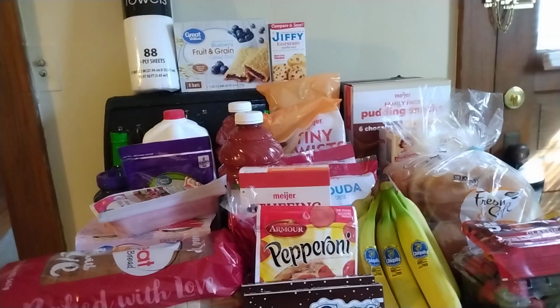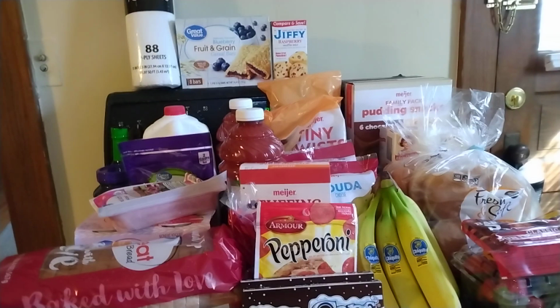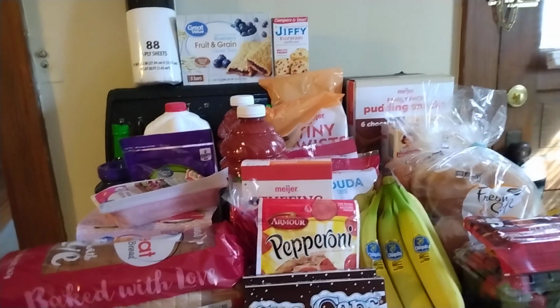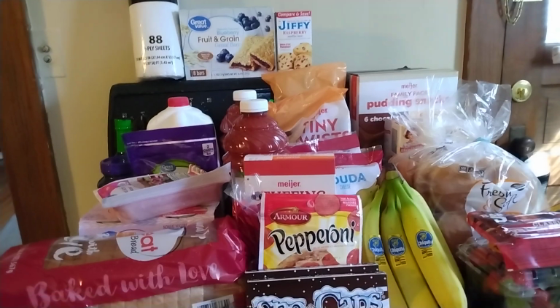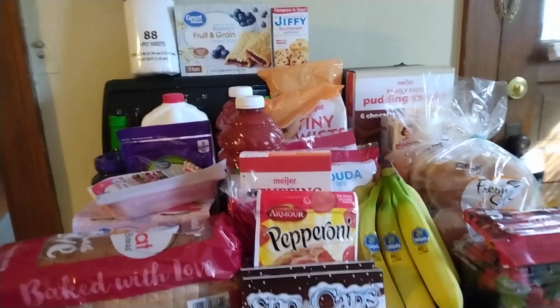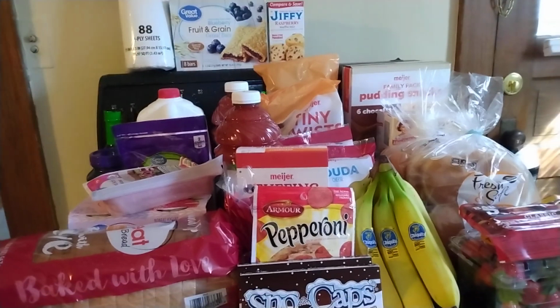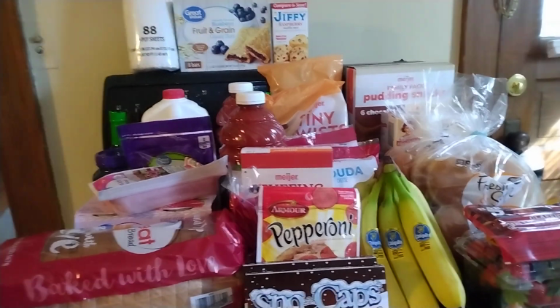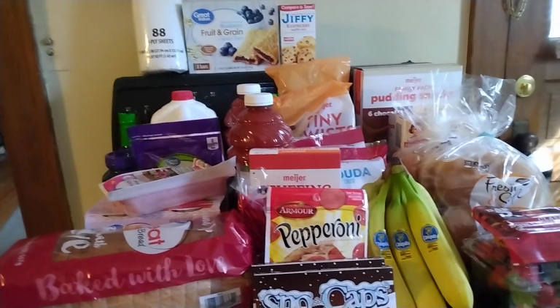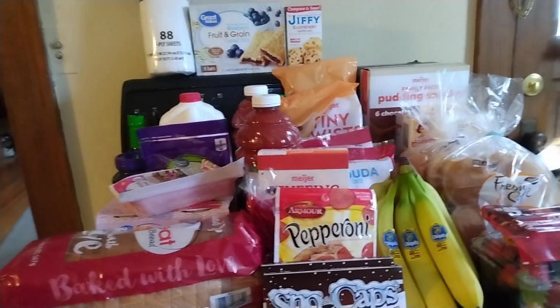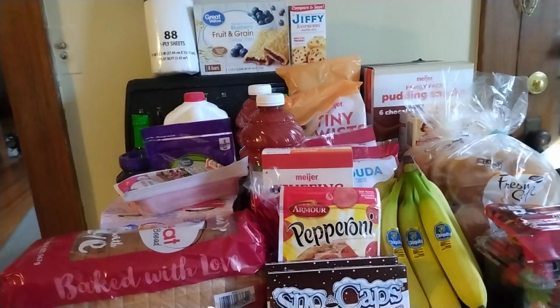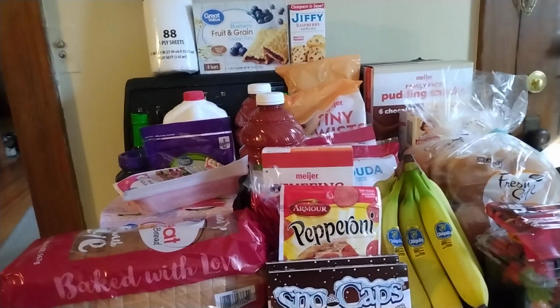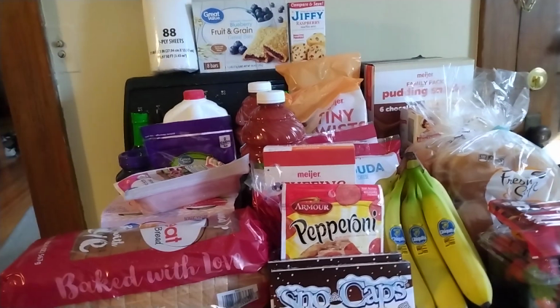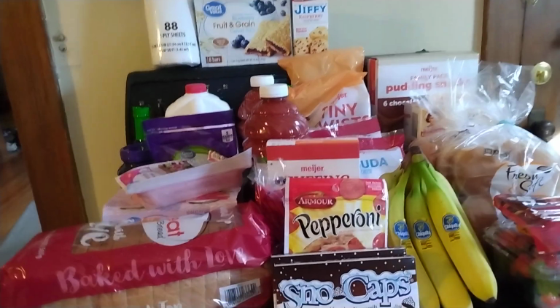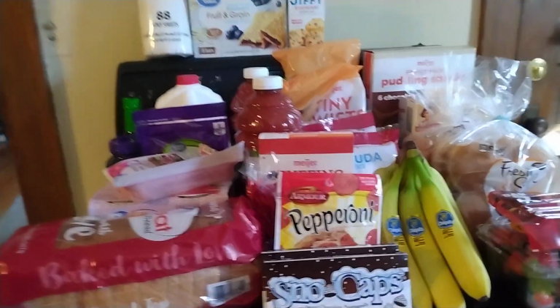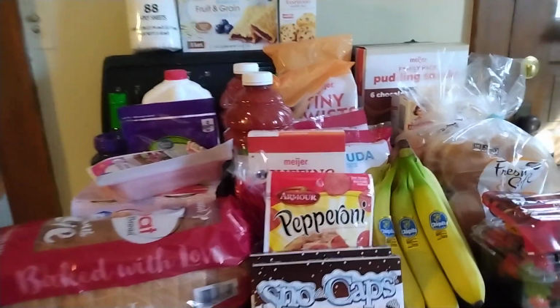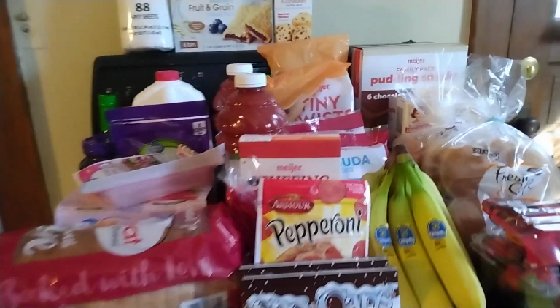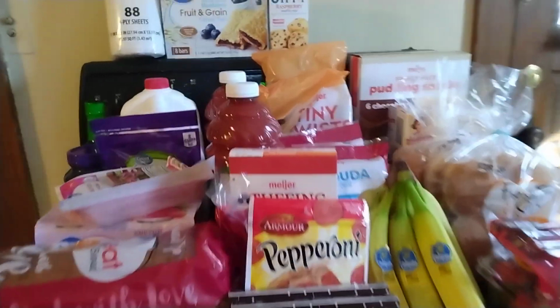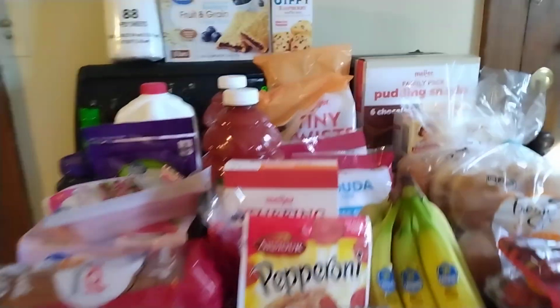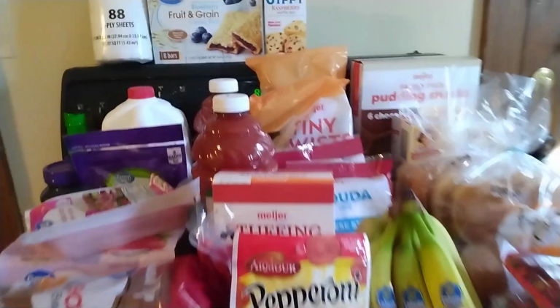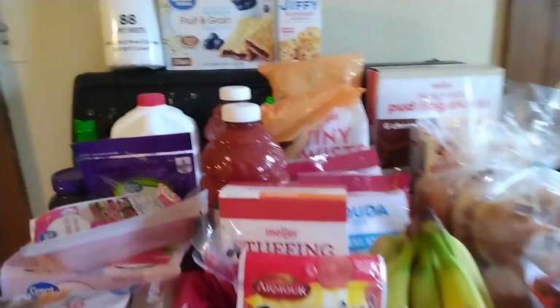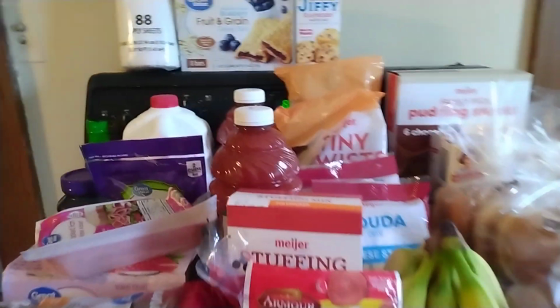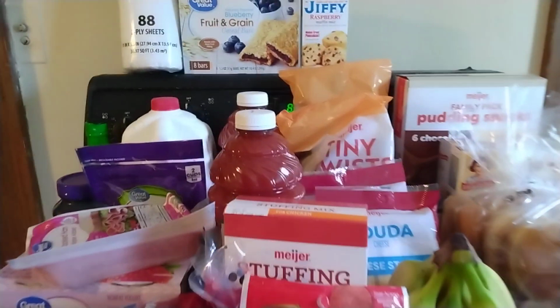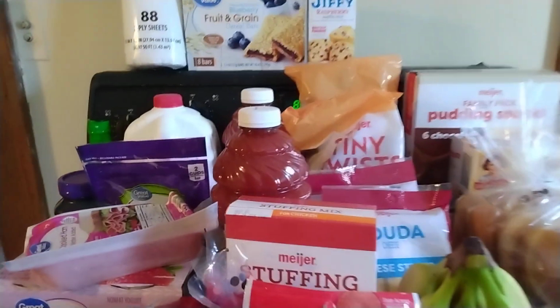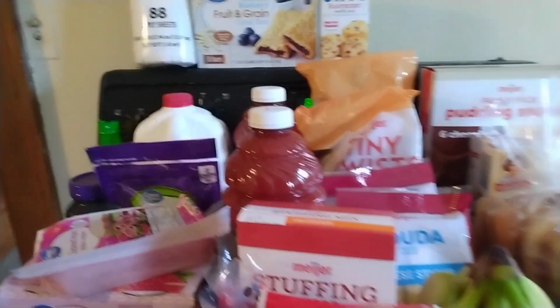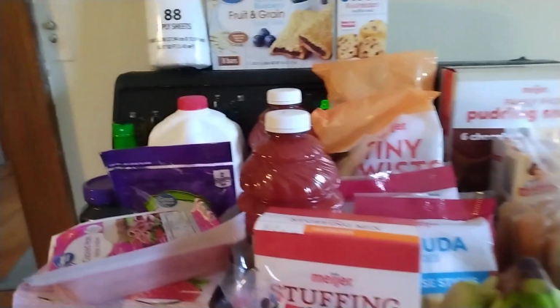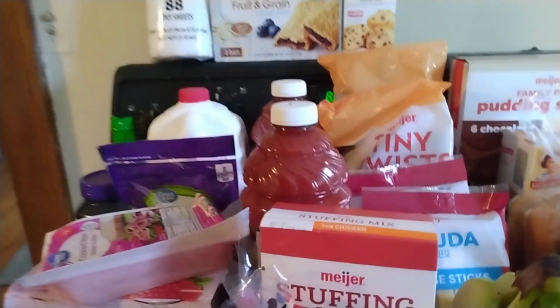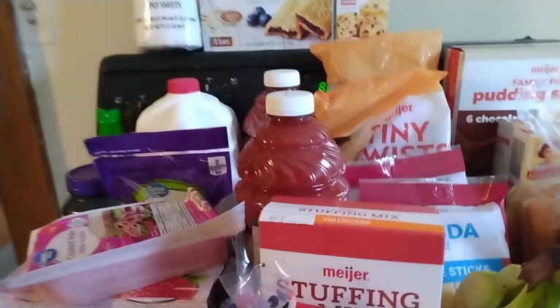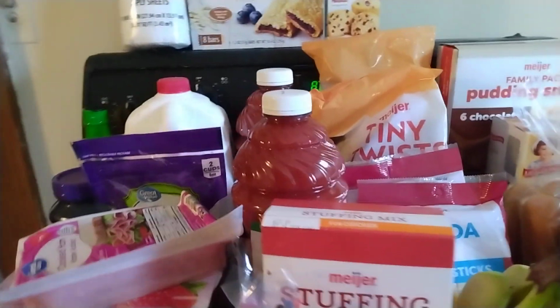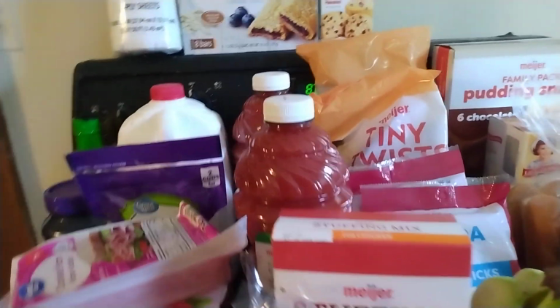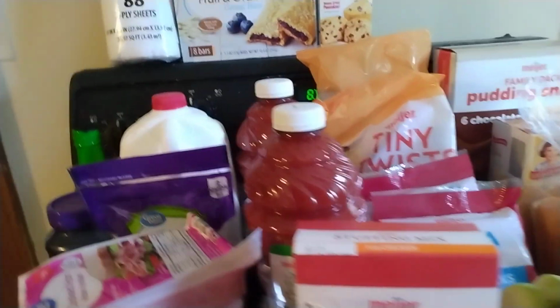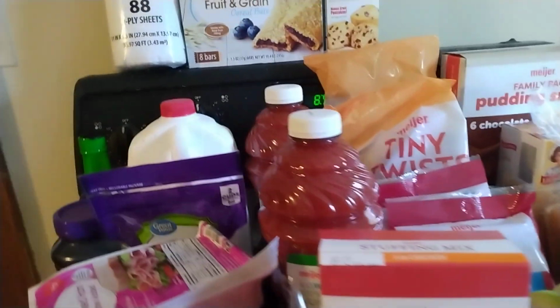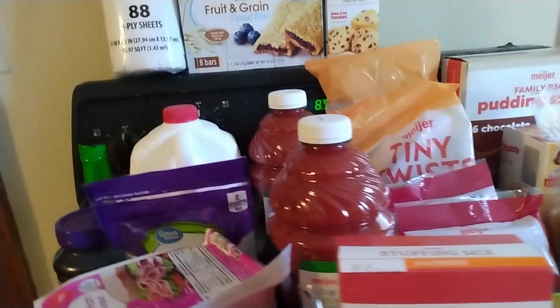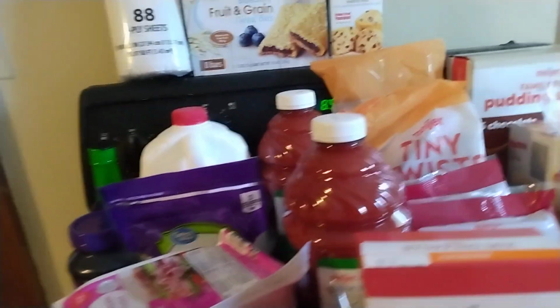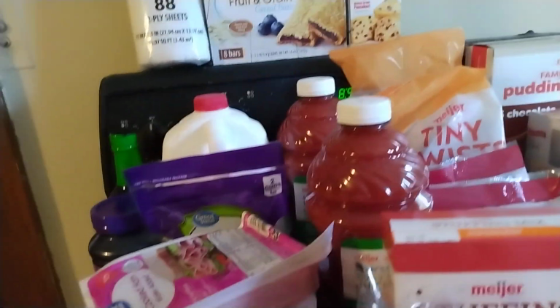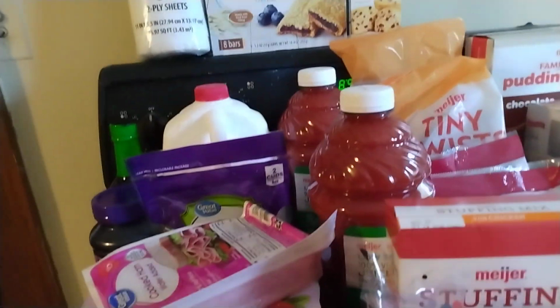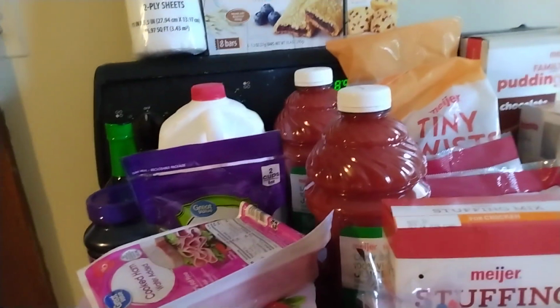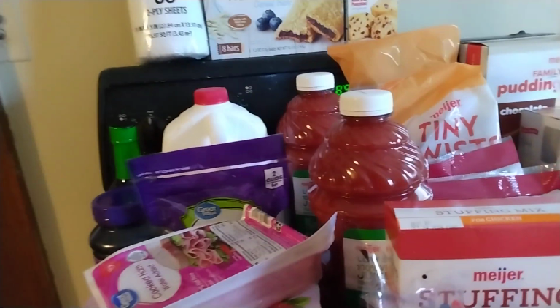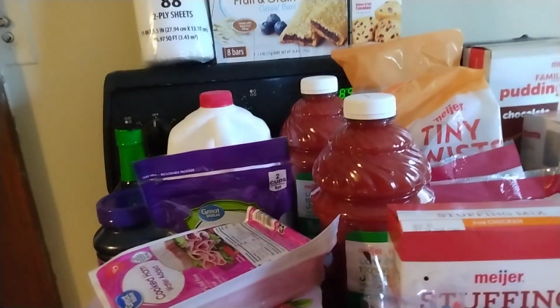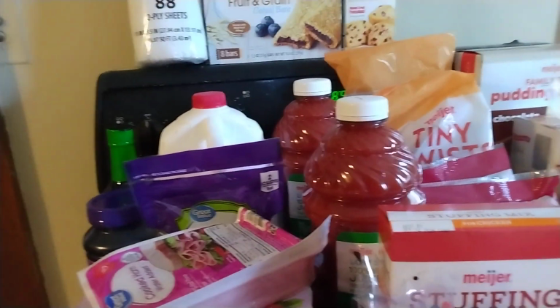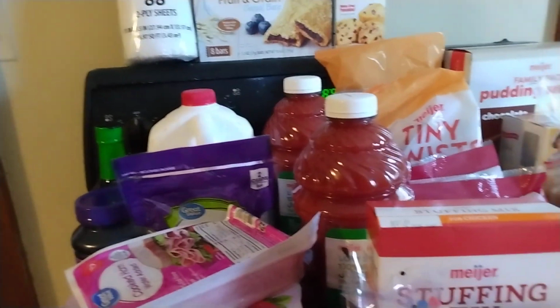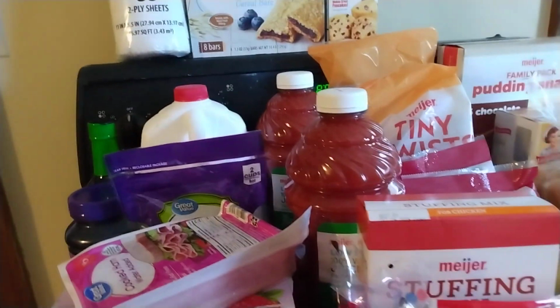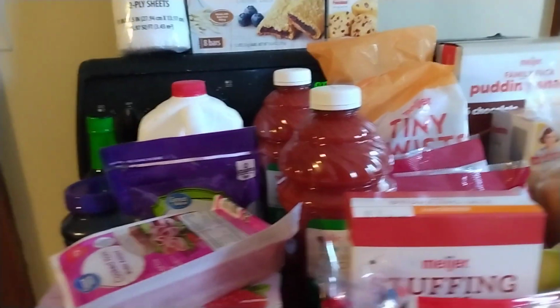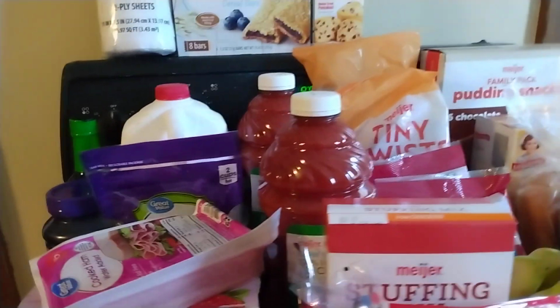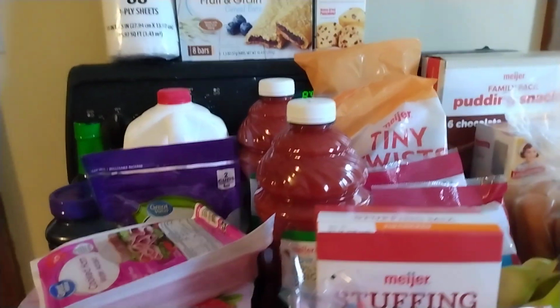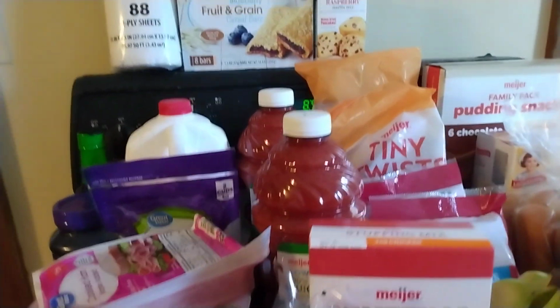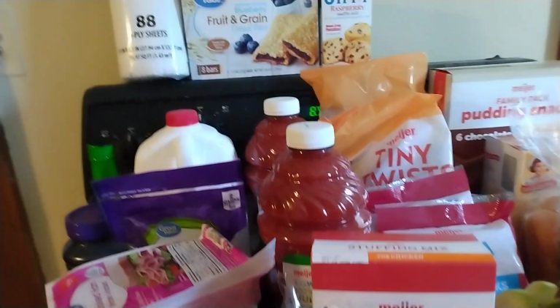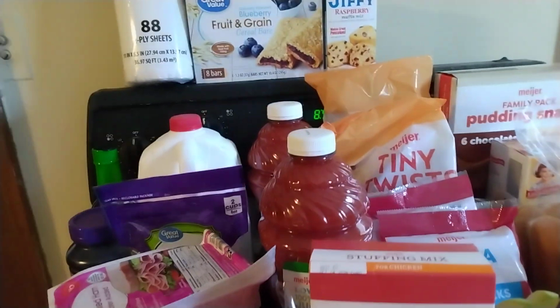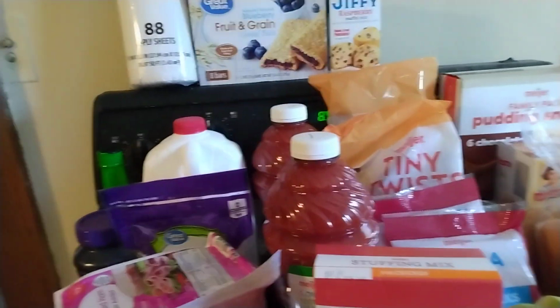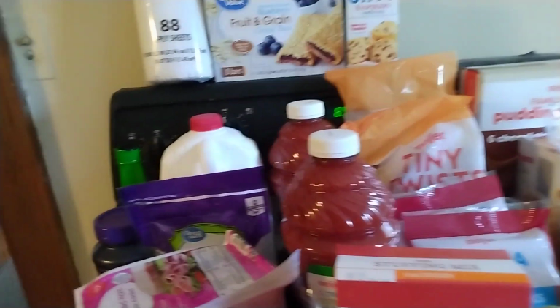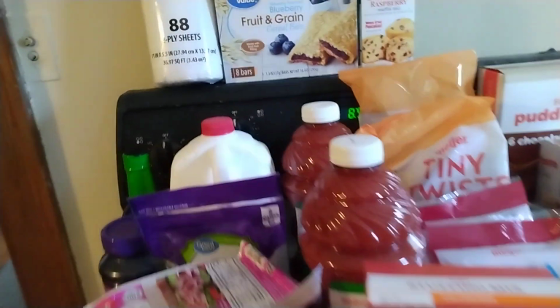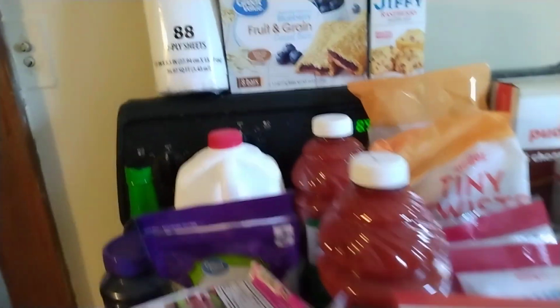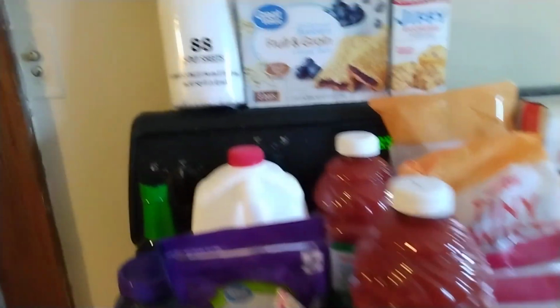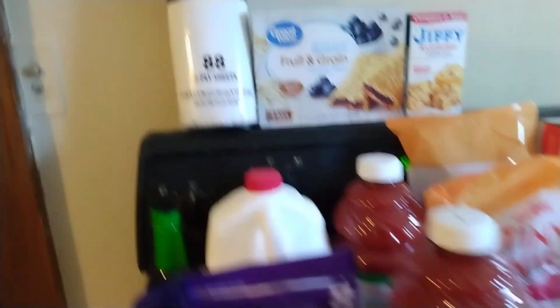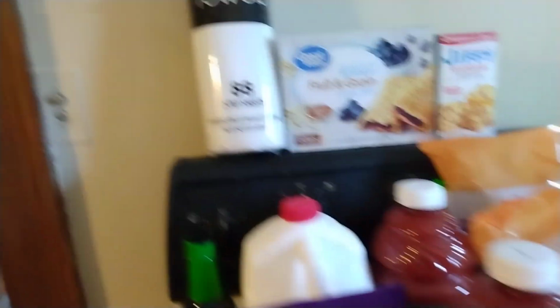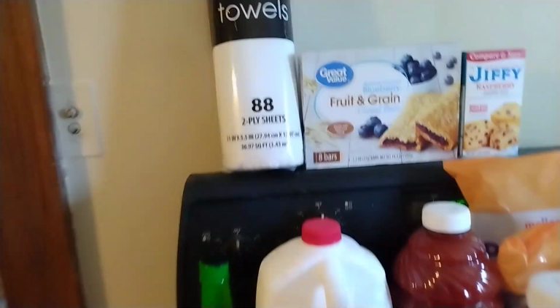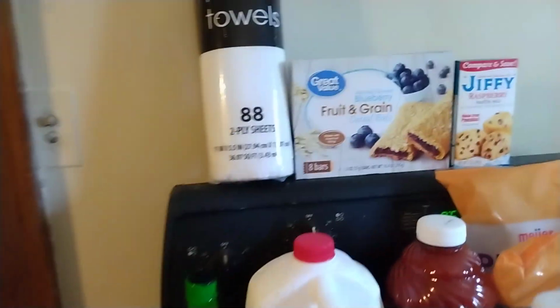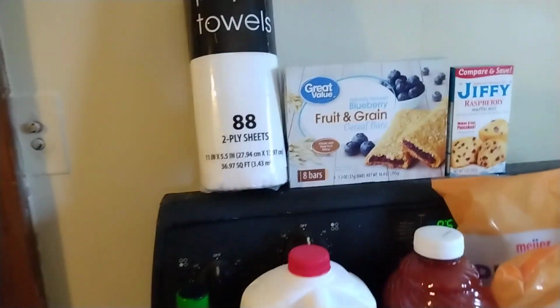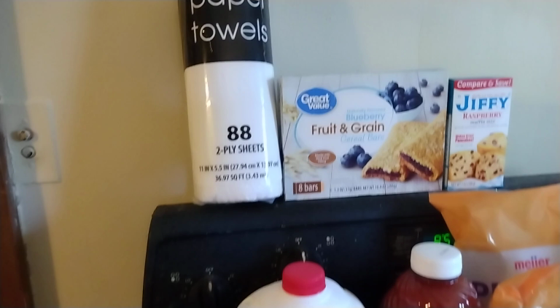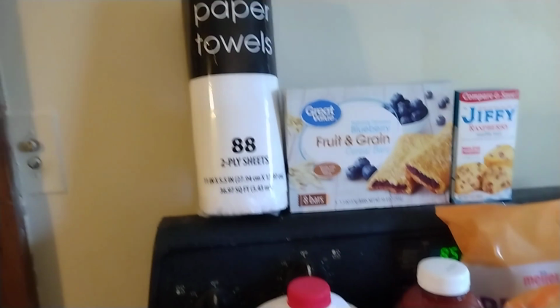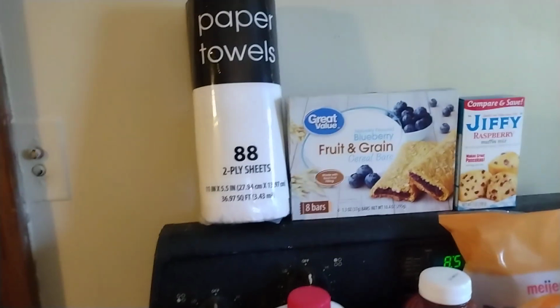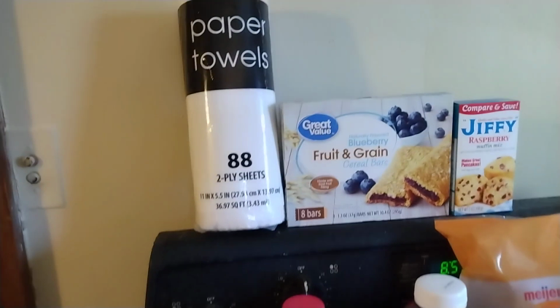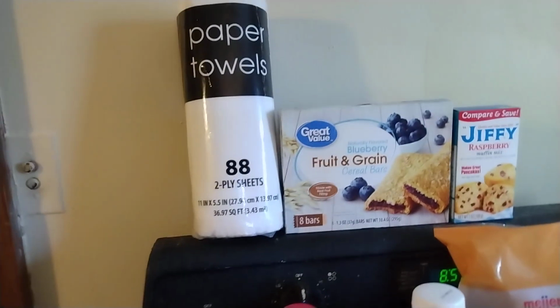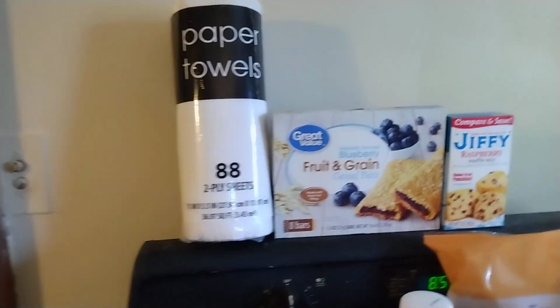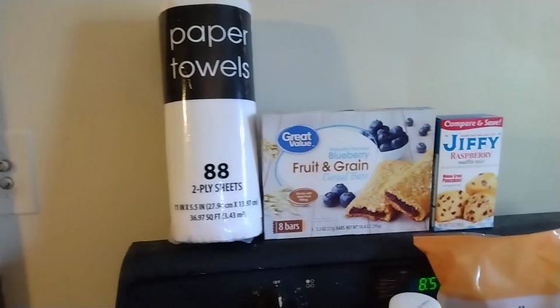Good morning! I have a grocery haul to share with you, so I will go ahead and get started. I went to Walmart and I went to Meyers, so I will start with the Walmart portion.